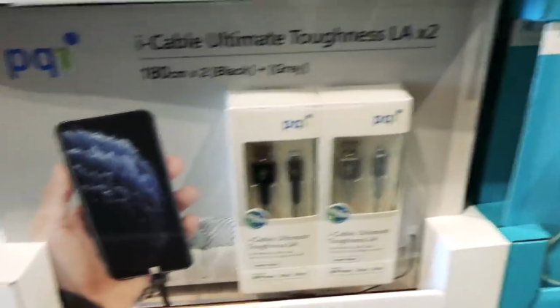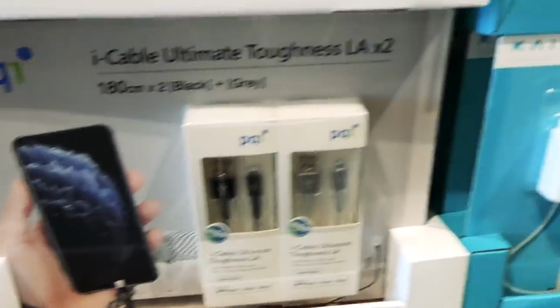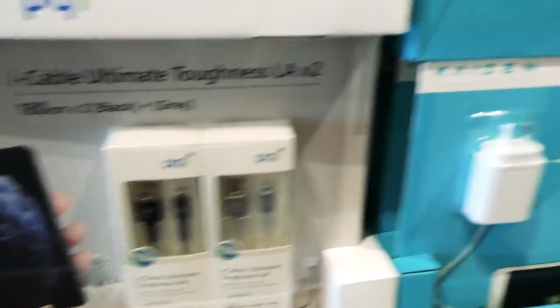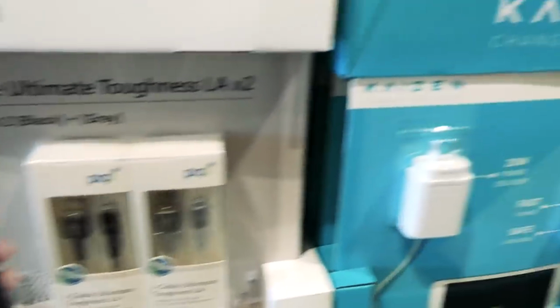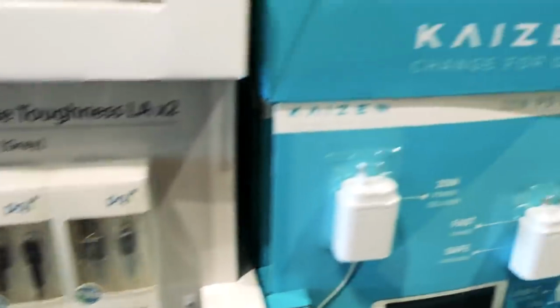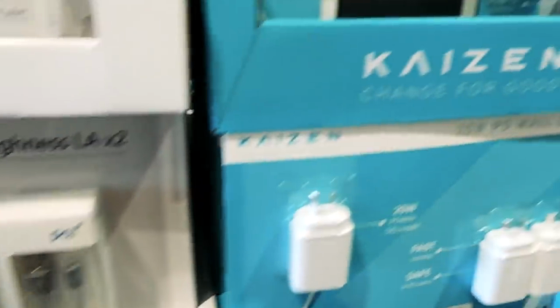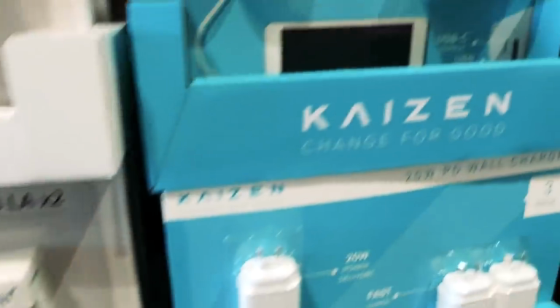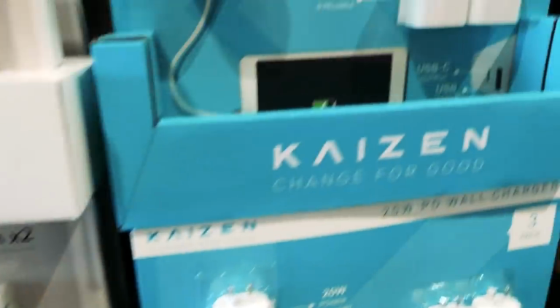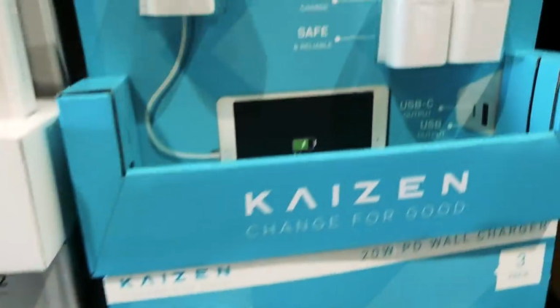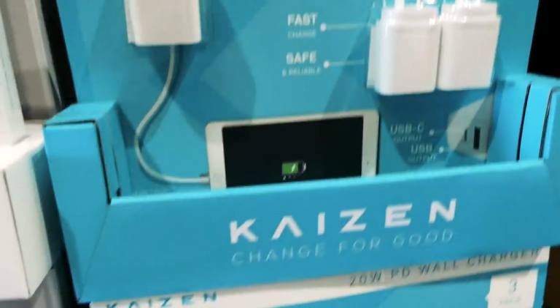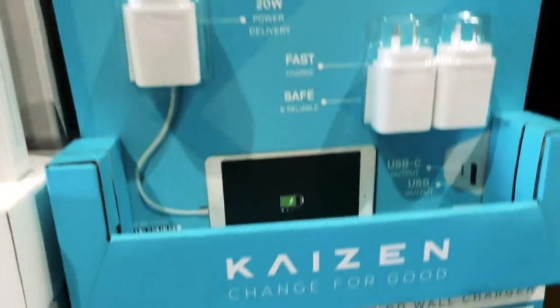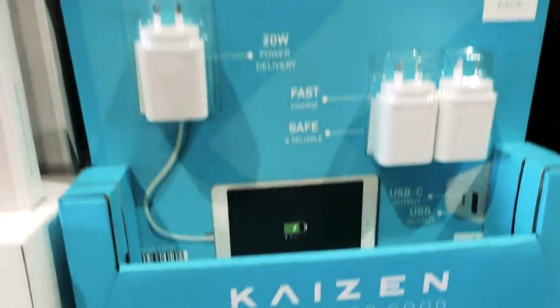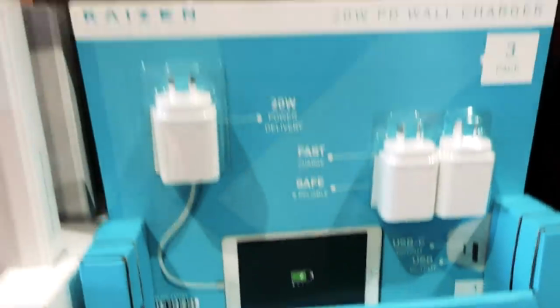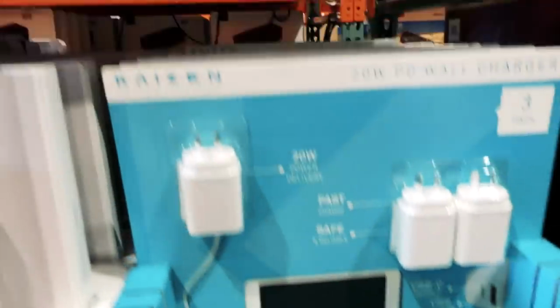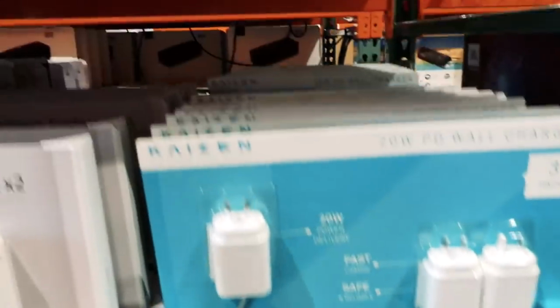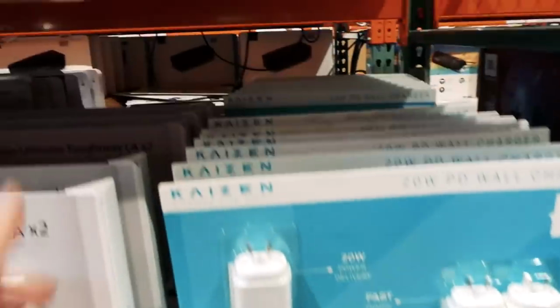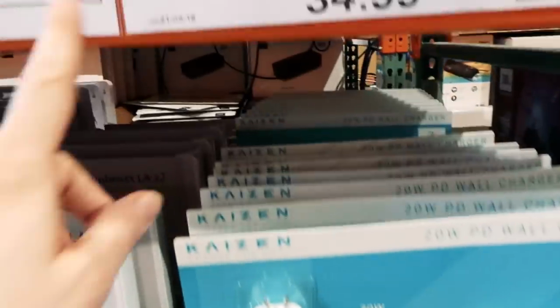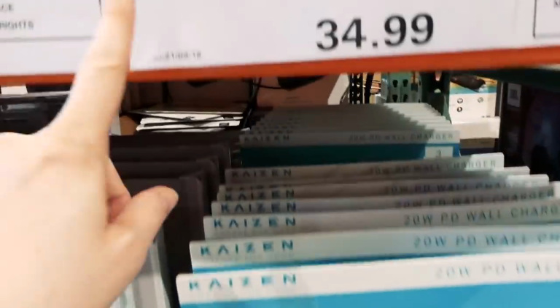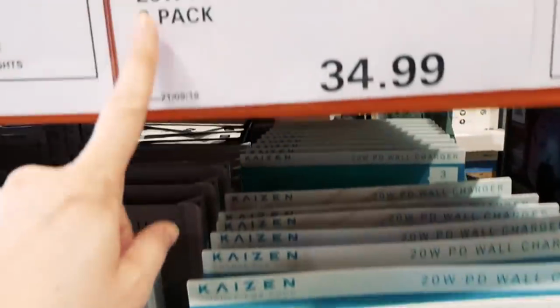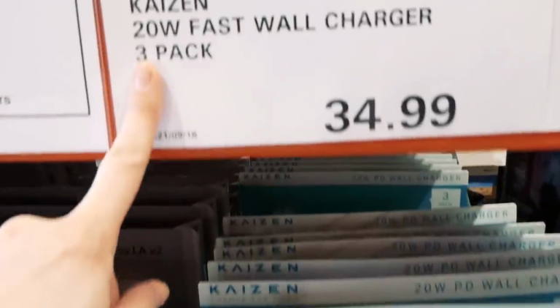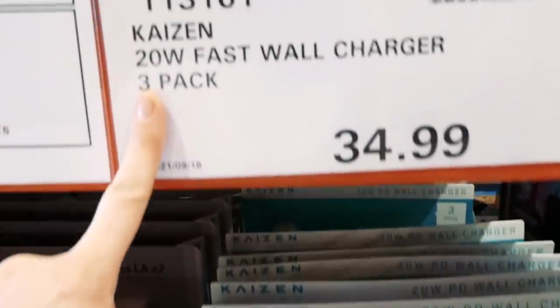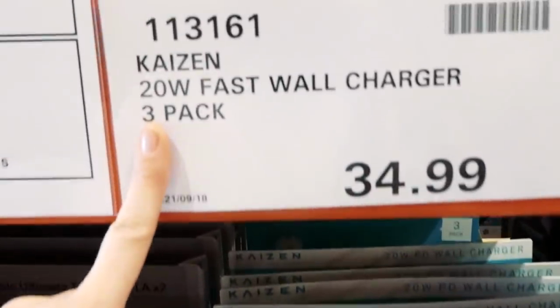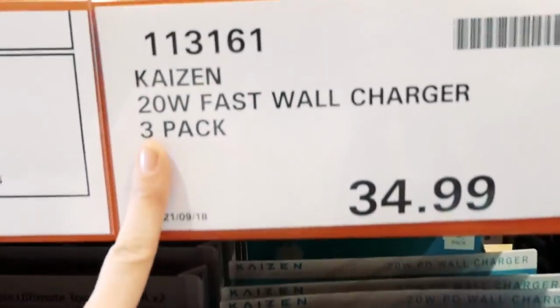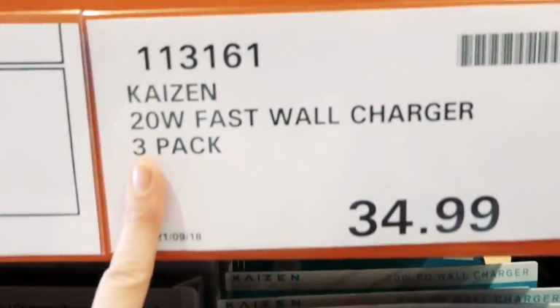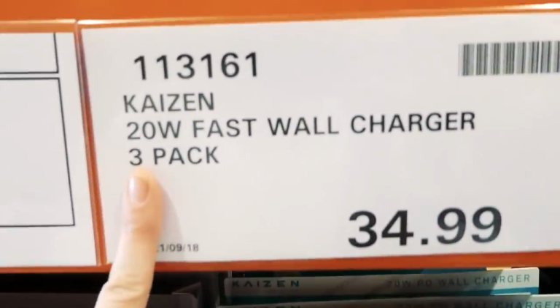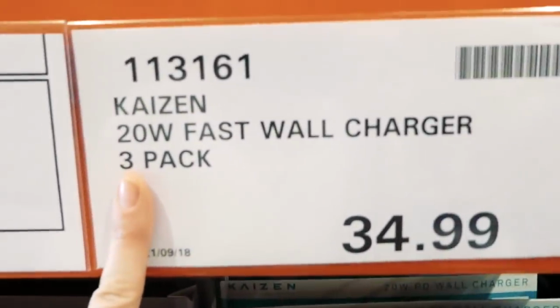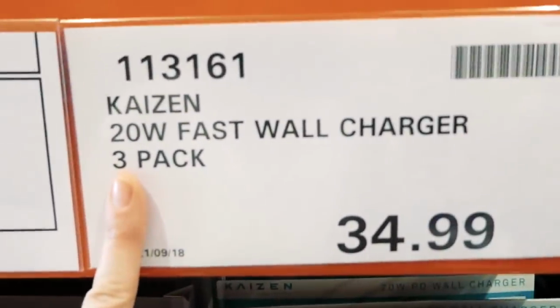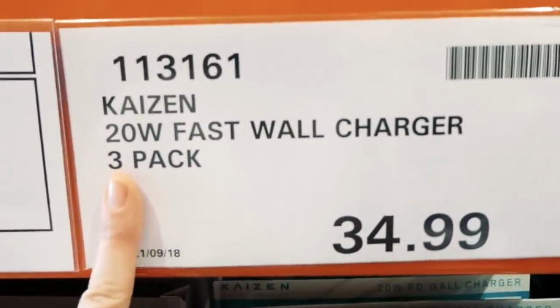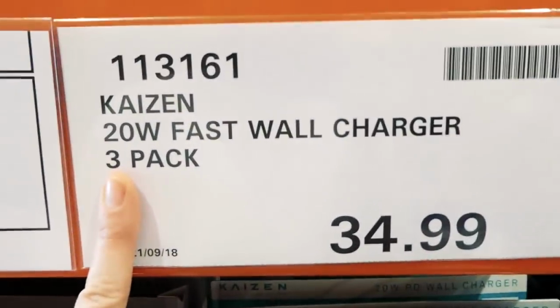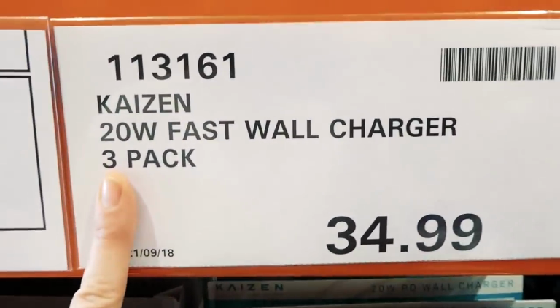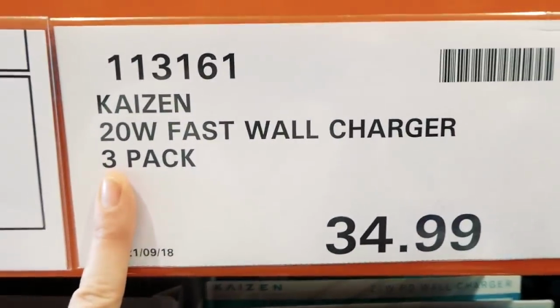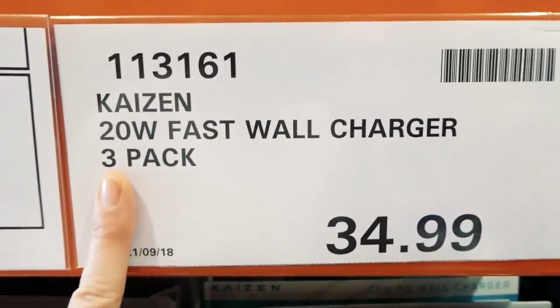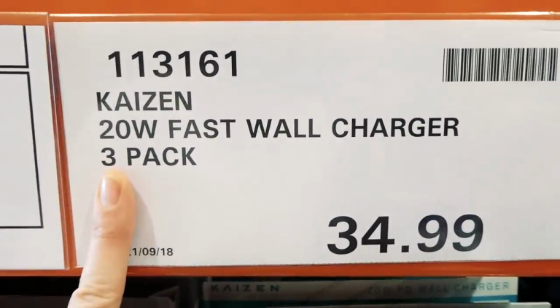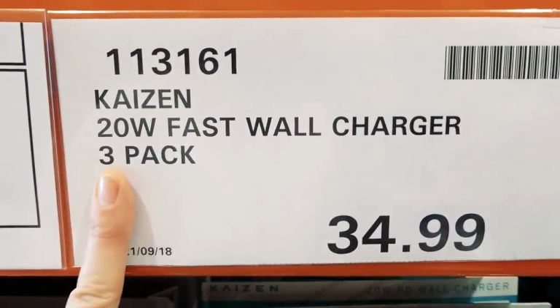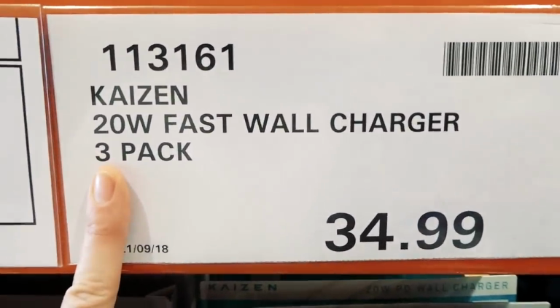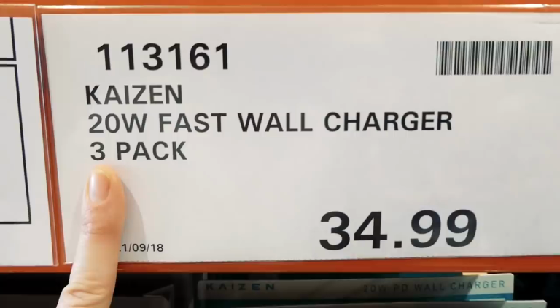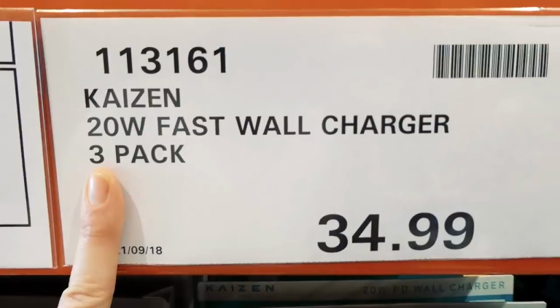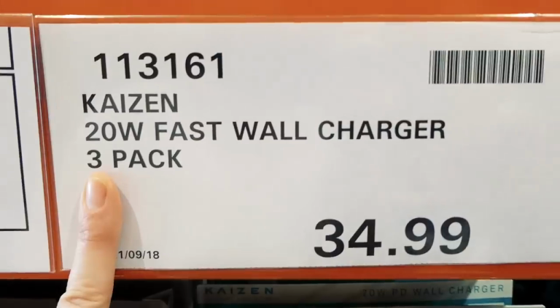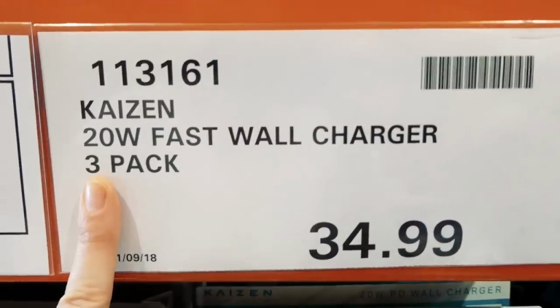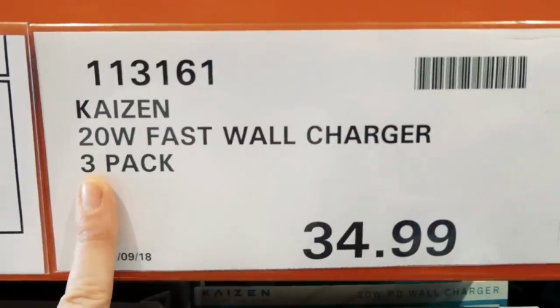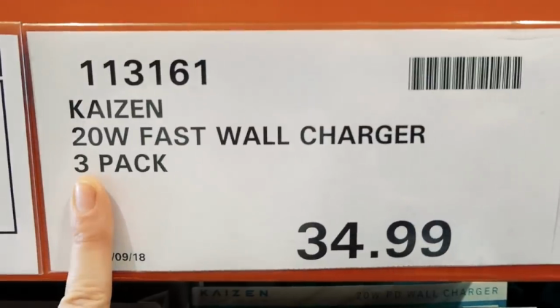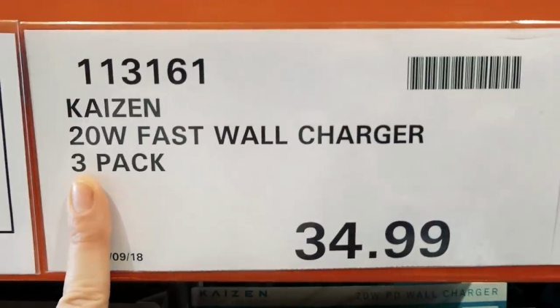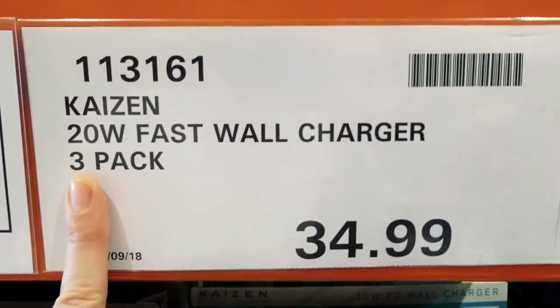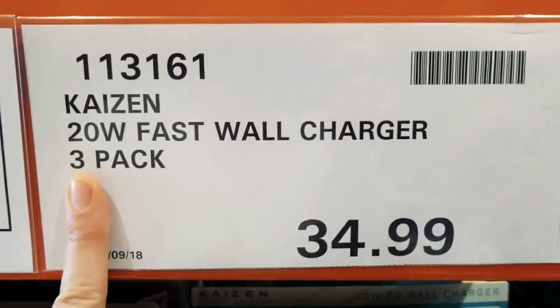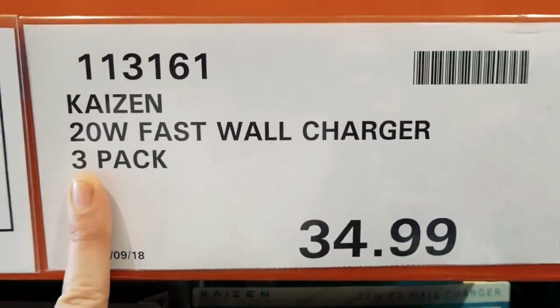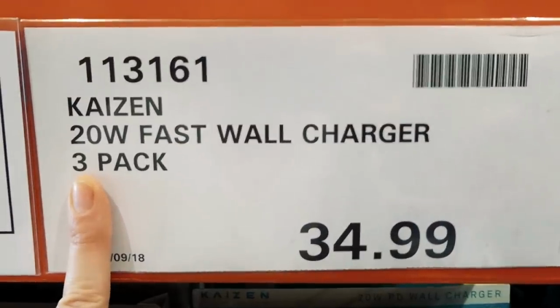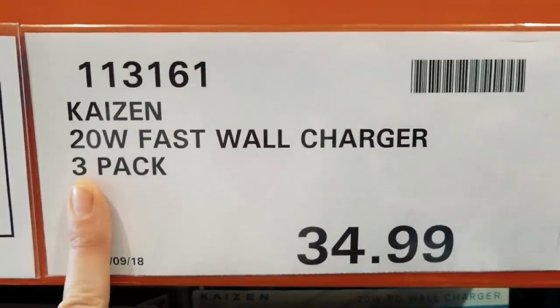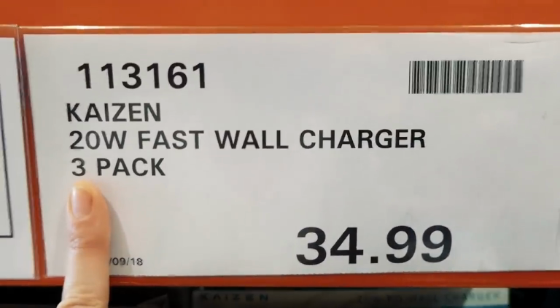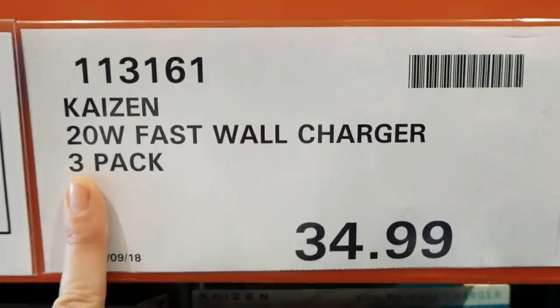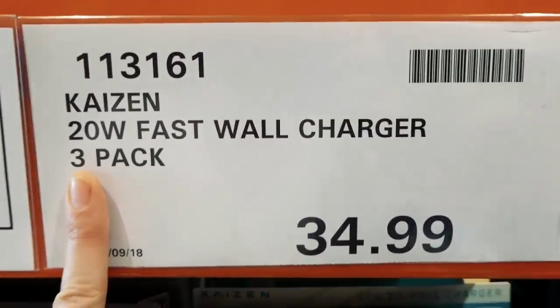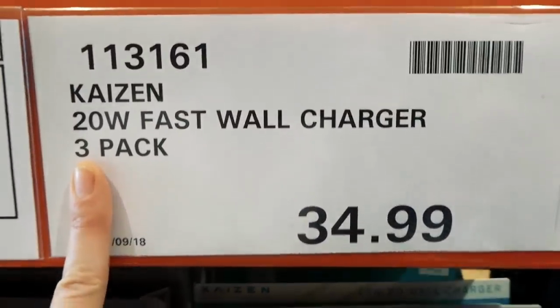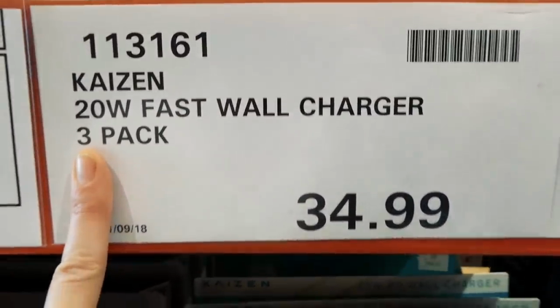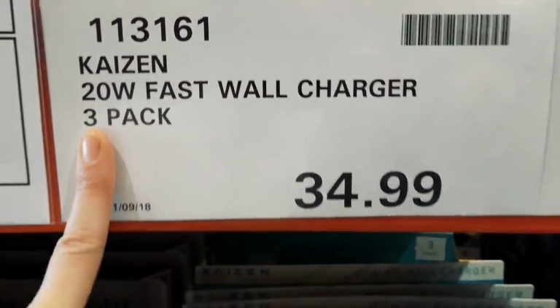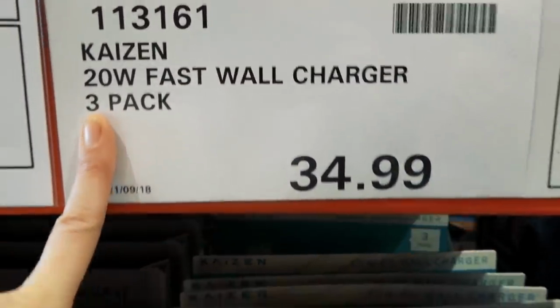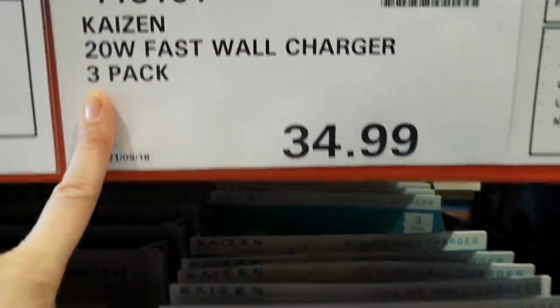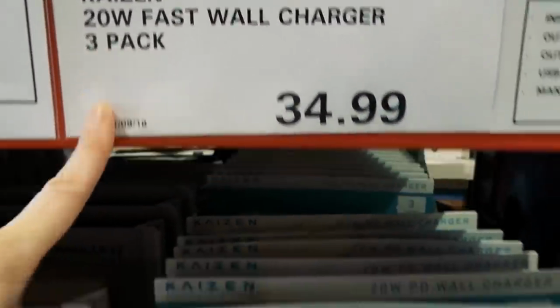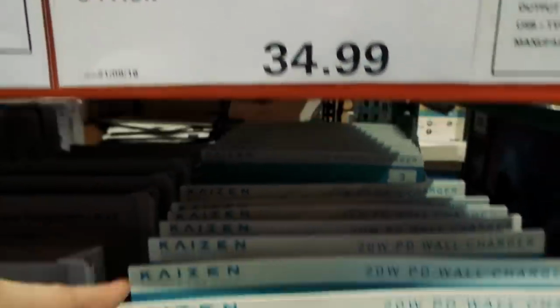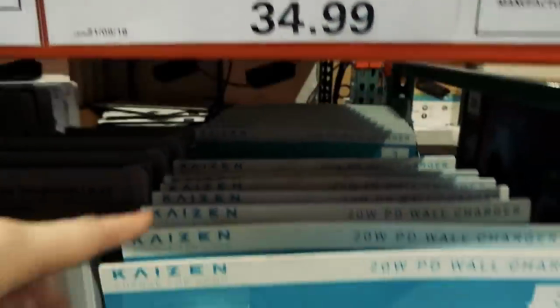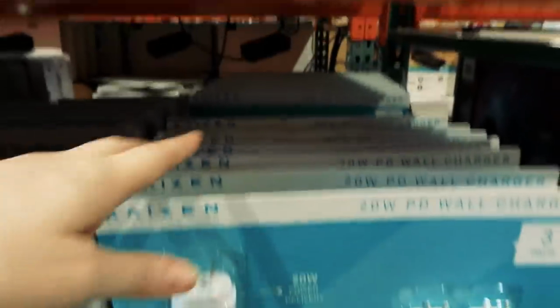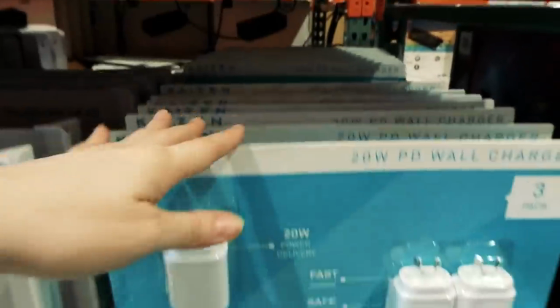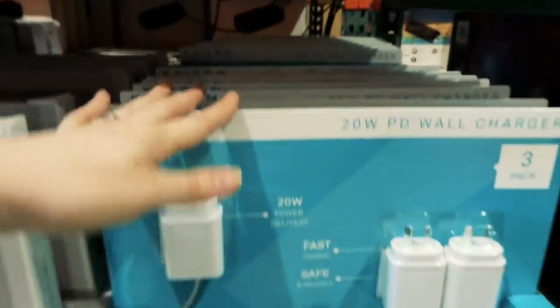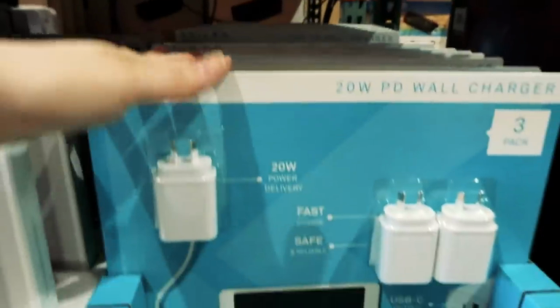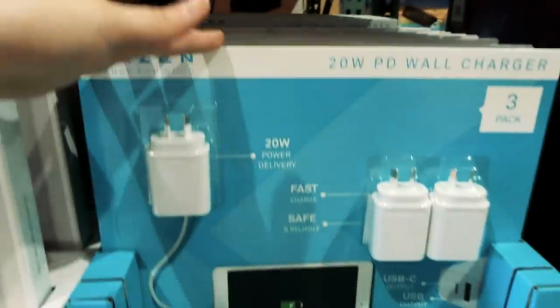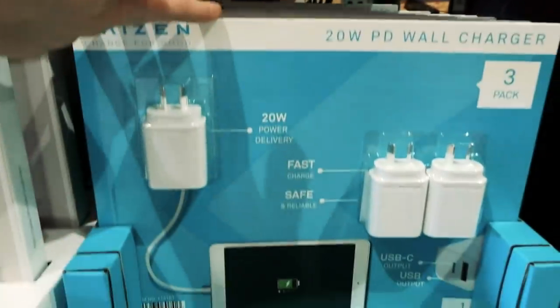They've also got a 20-watt fast wall charger — it's a three-pack for $35.